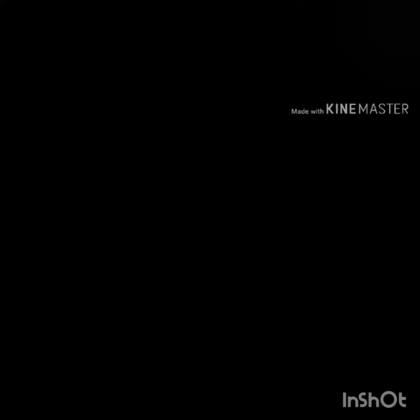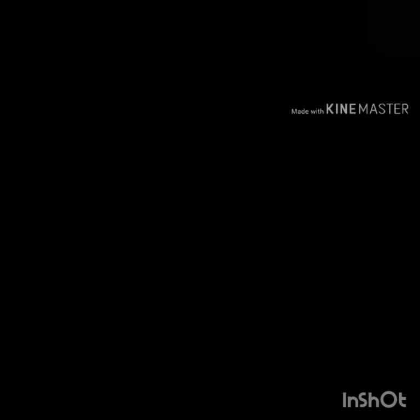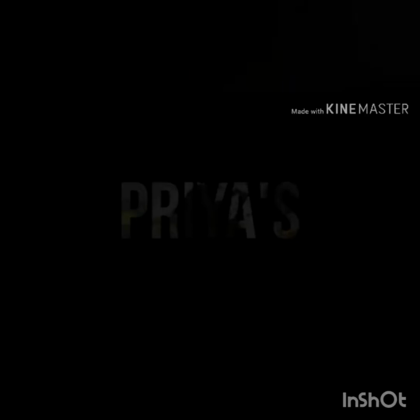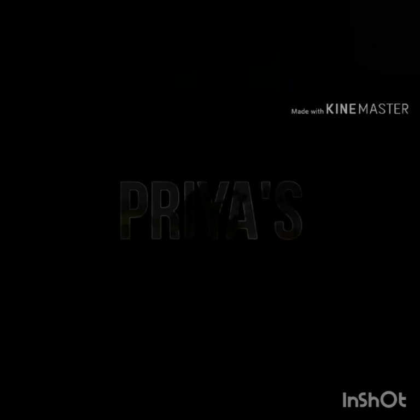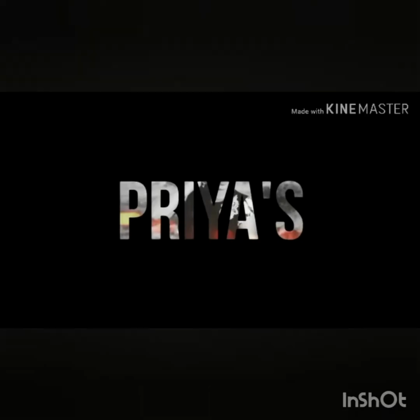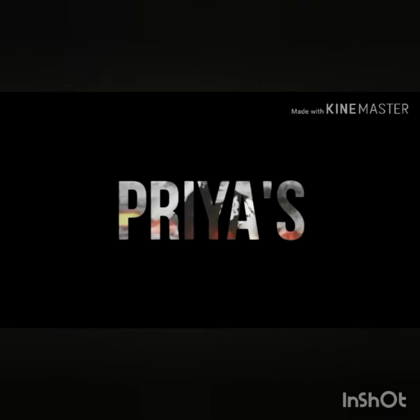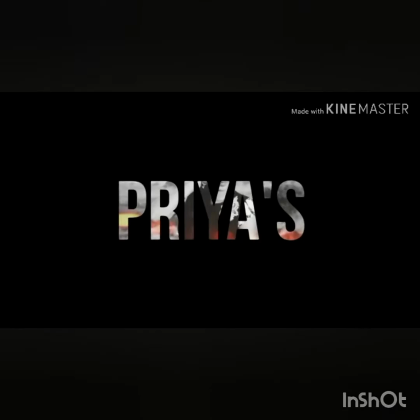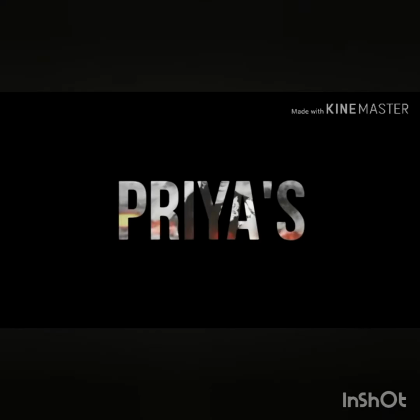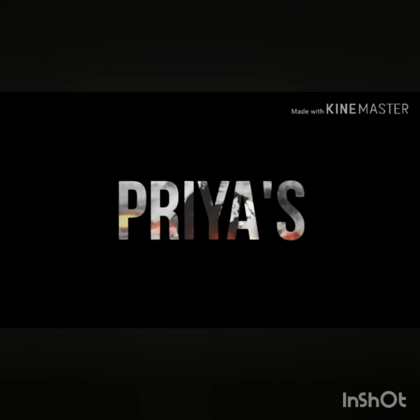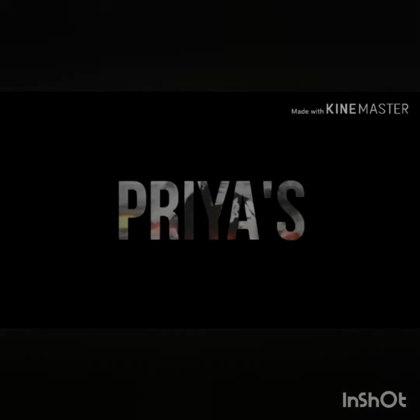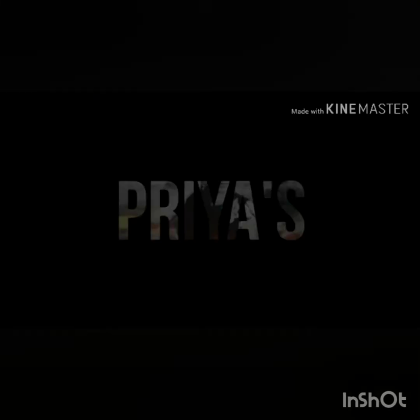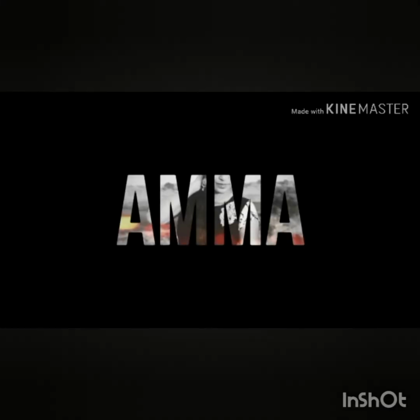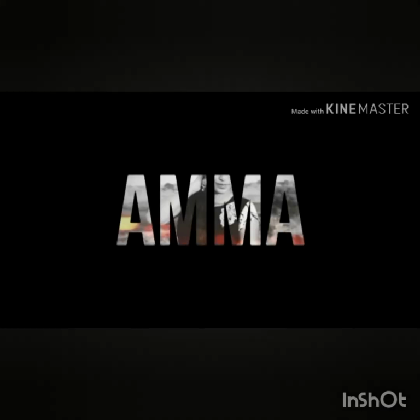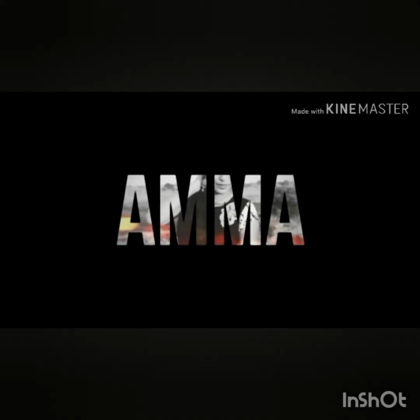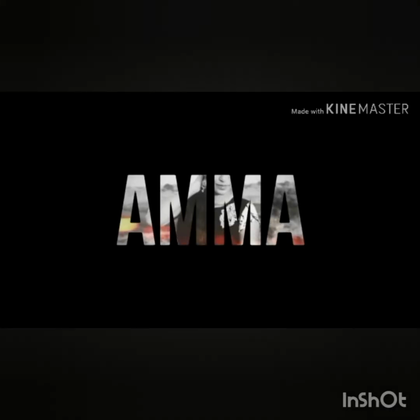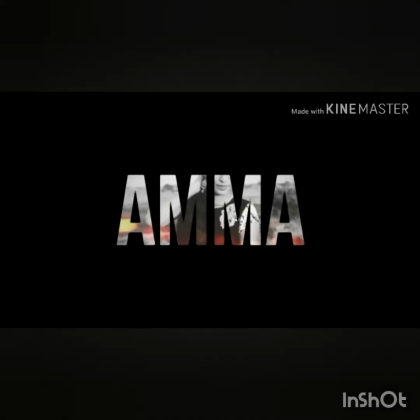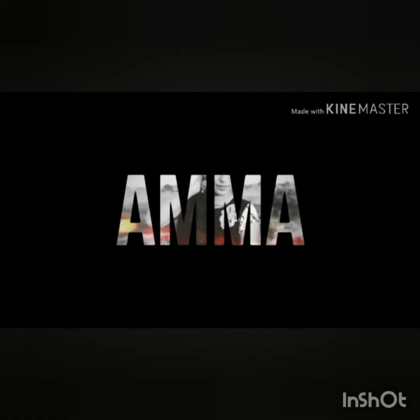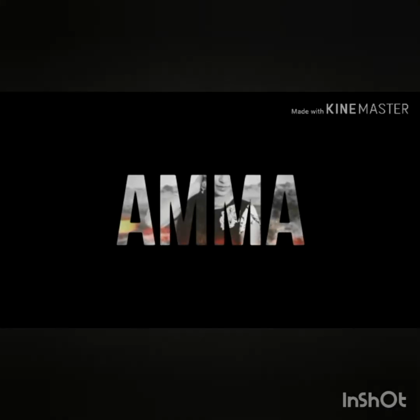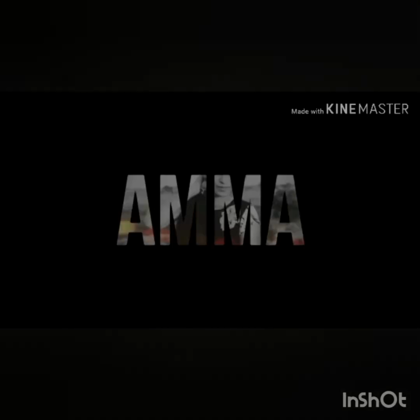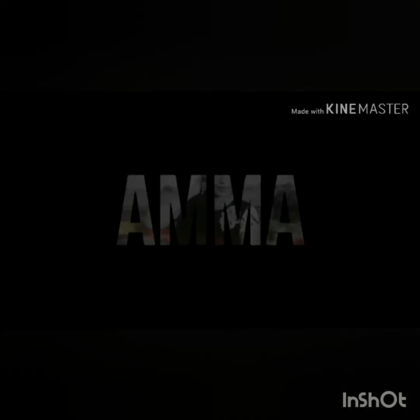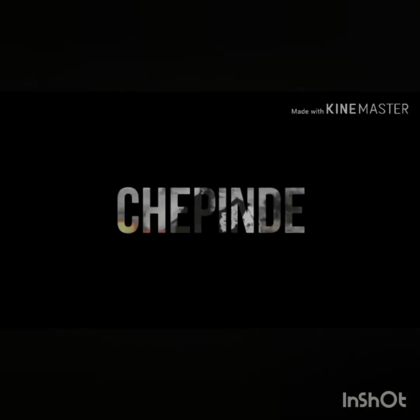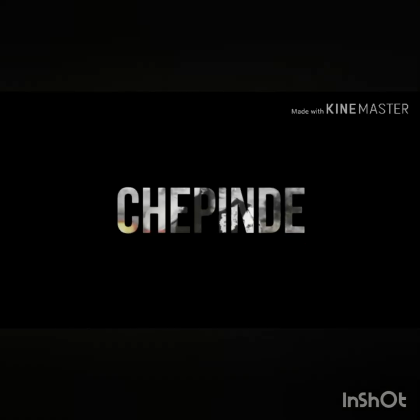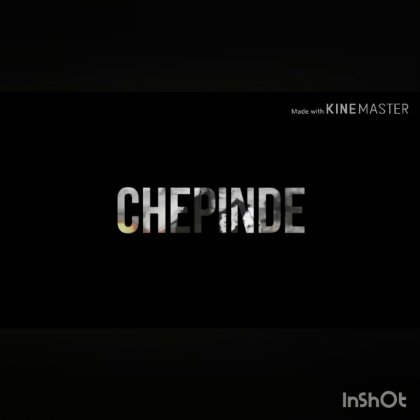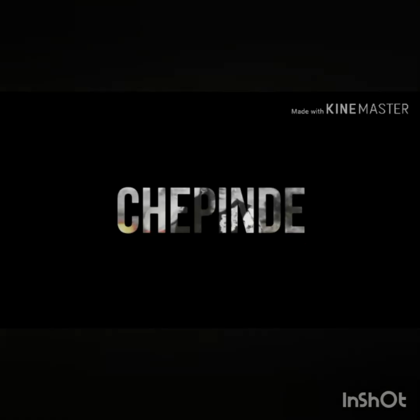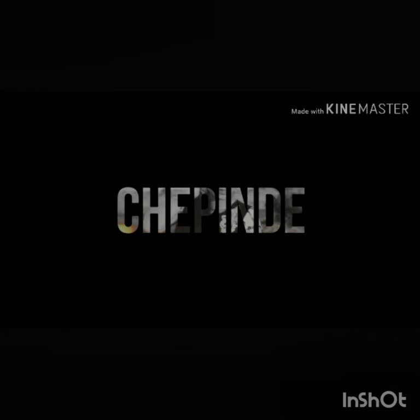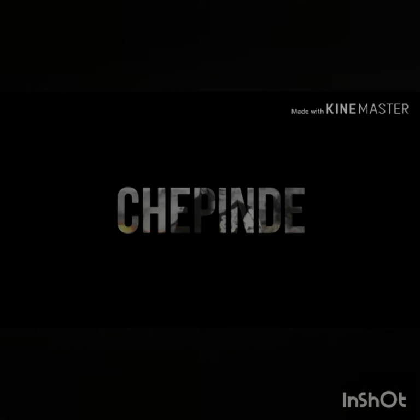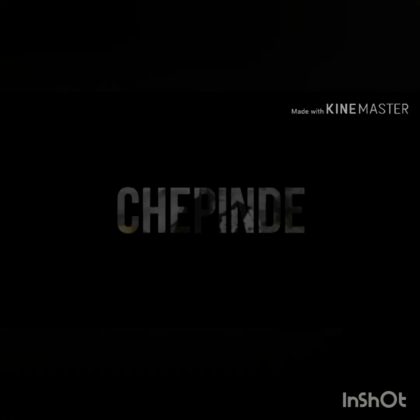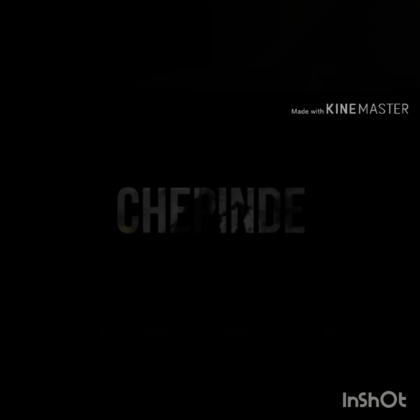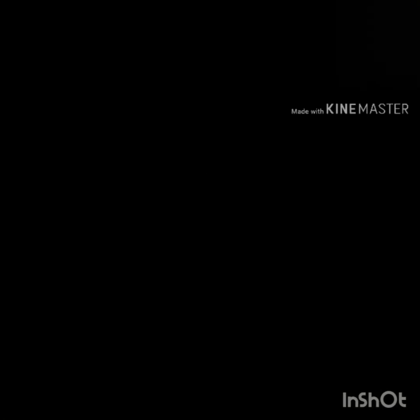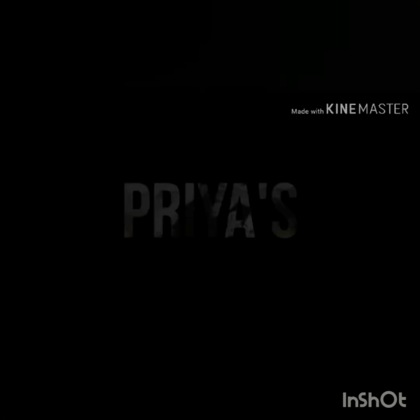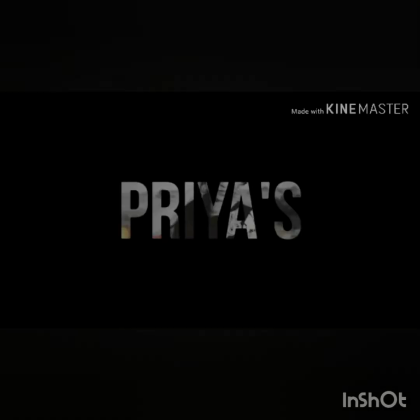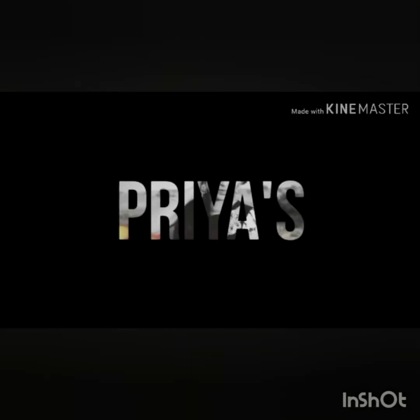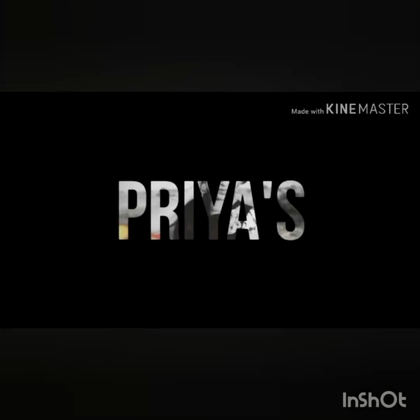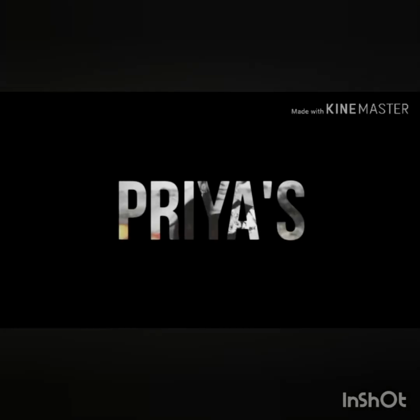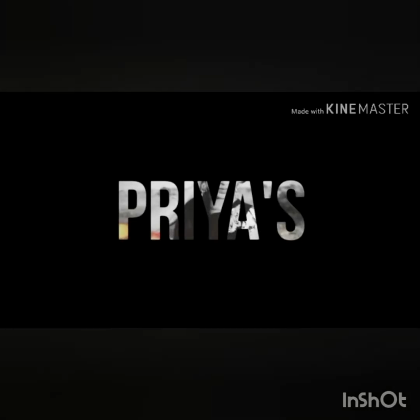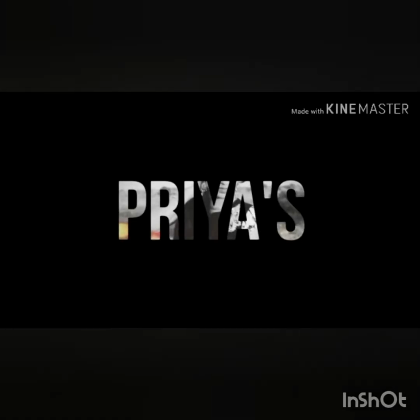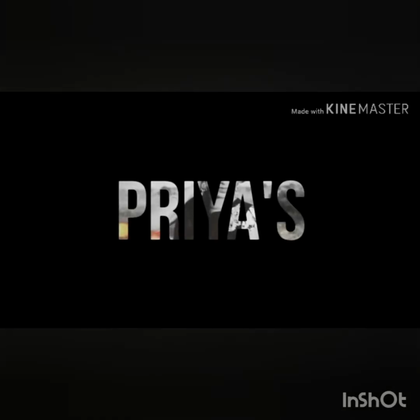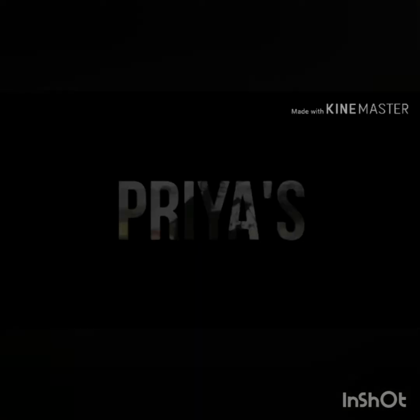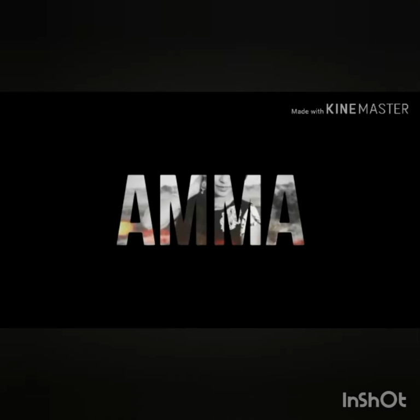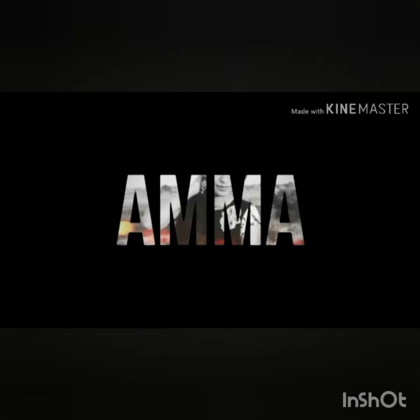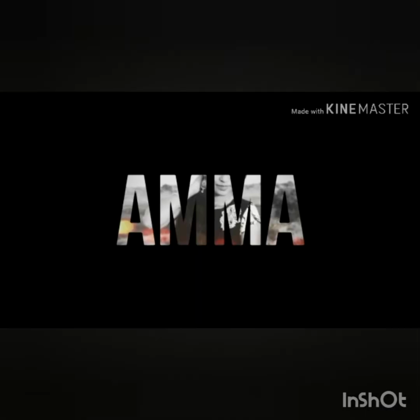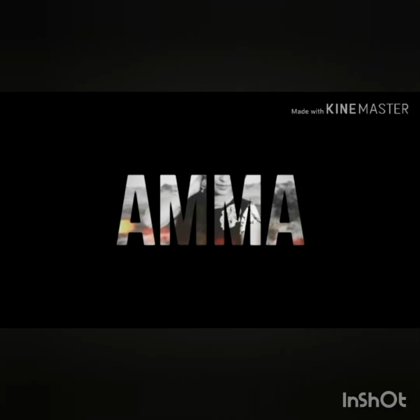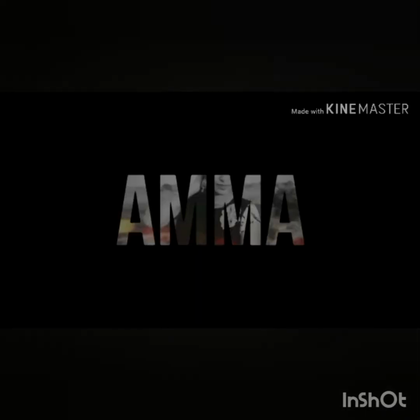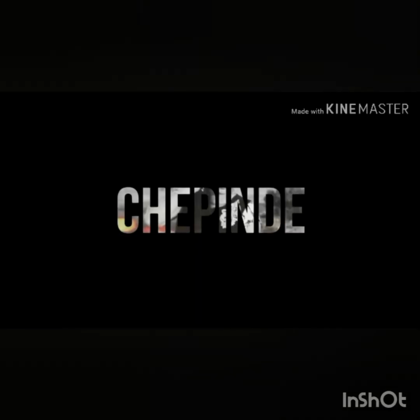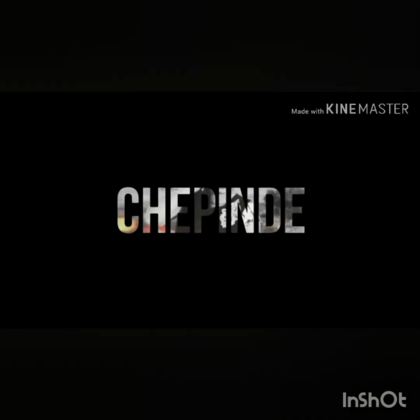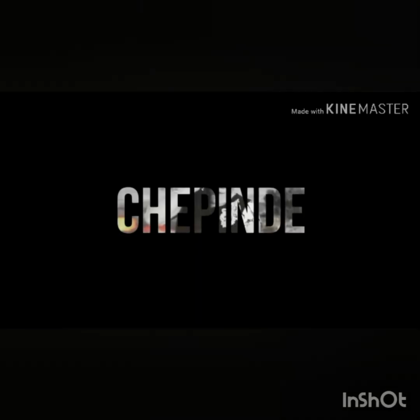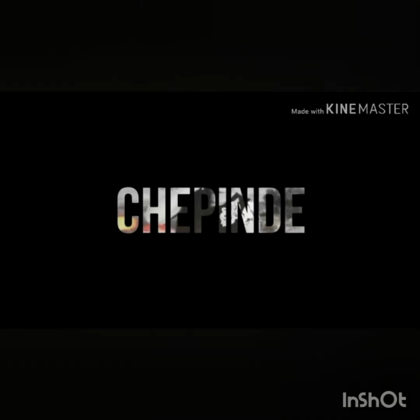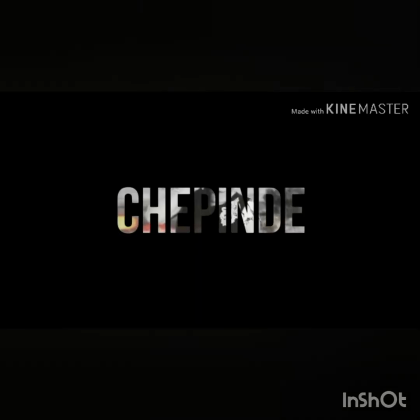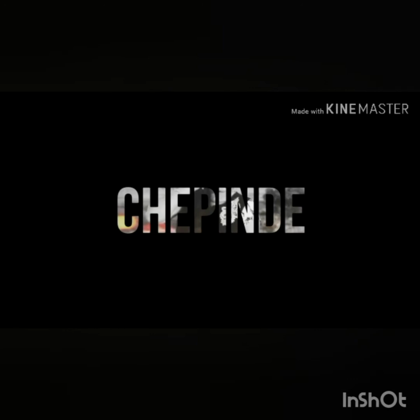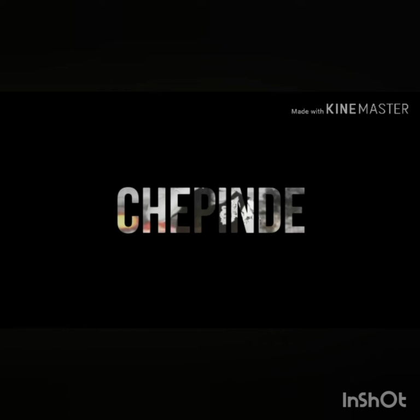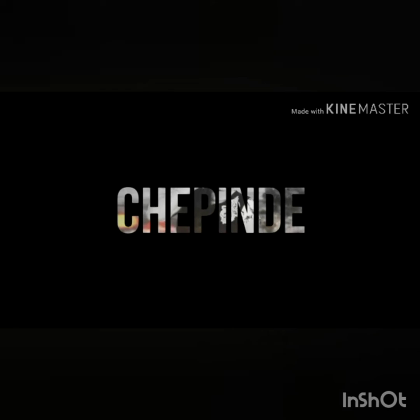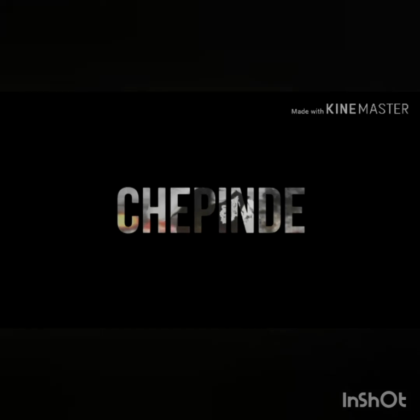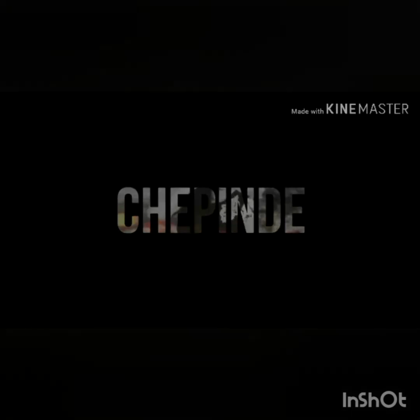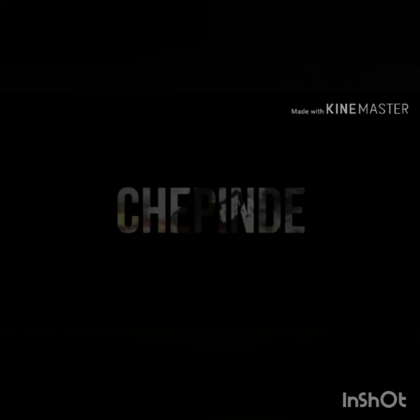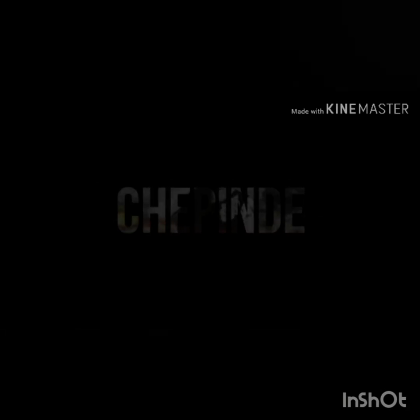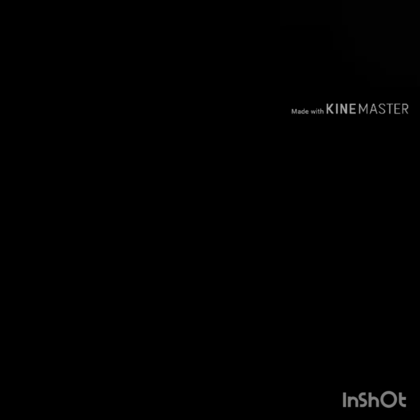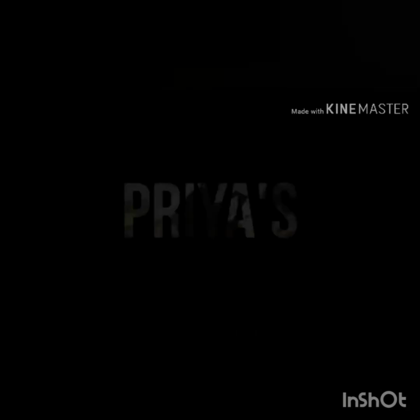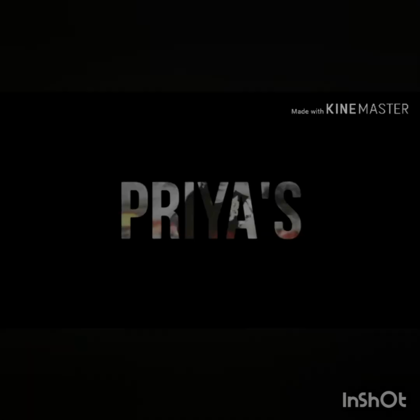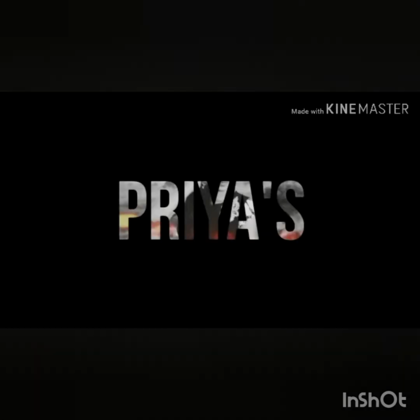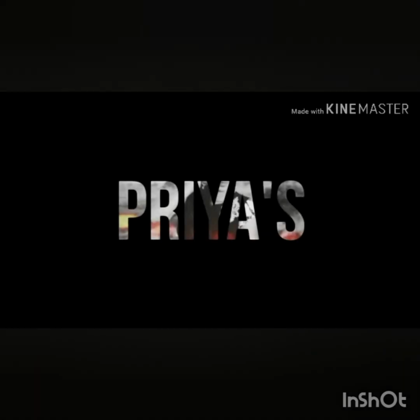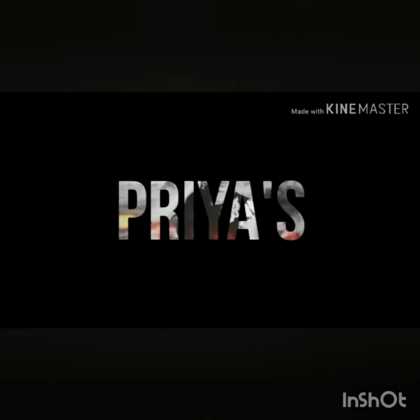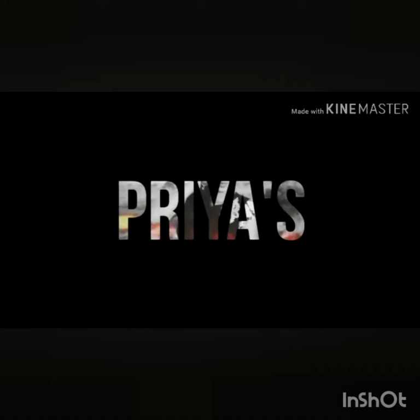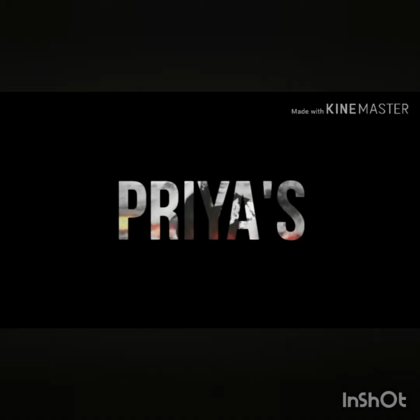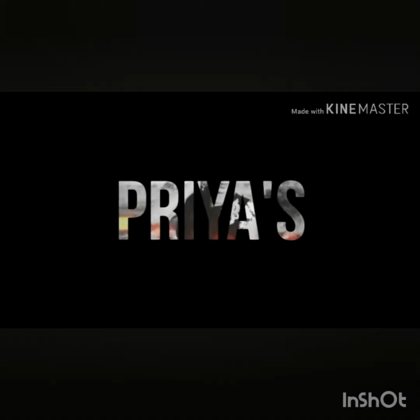Hello, hi! Welcome back to my channel, Priyas Amma Chepili. Today I am going to be sharing a special, interesting video.